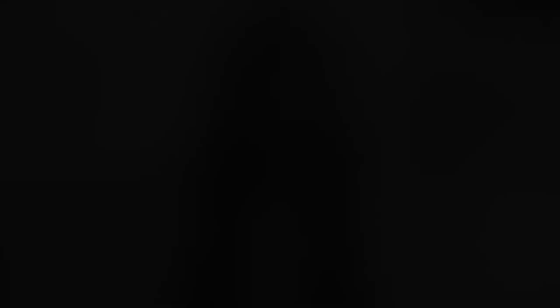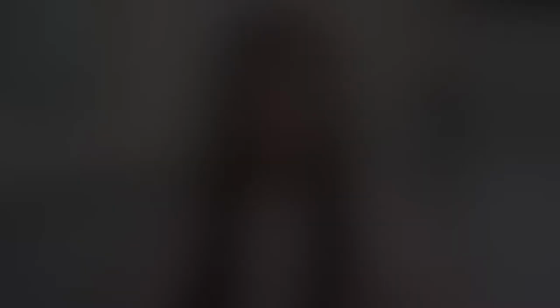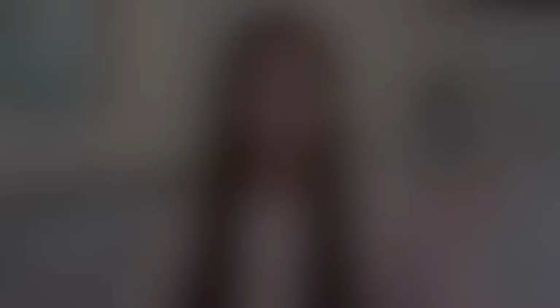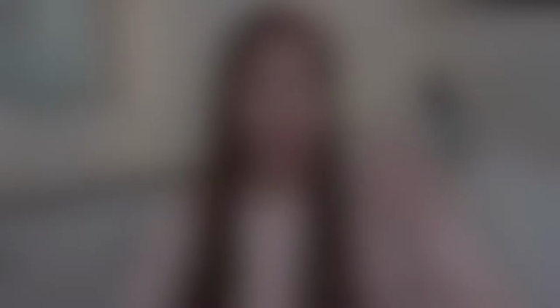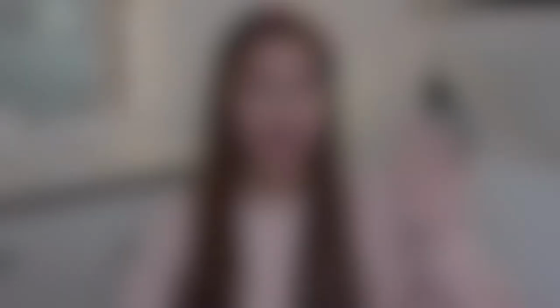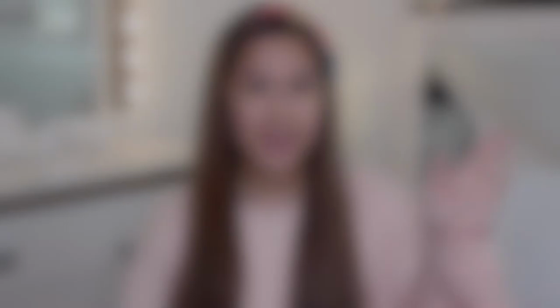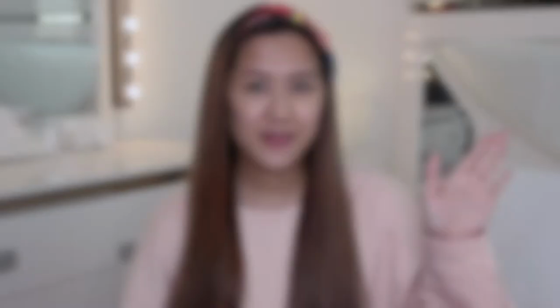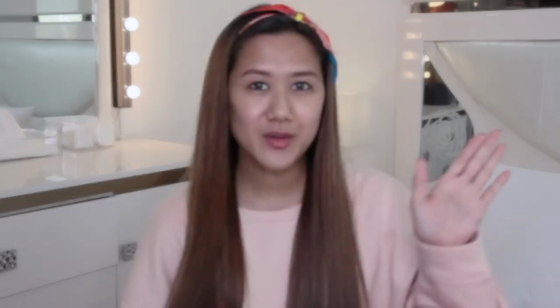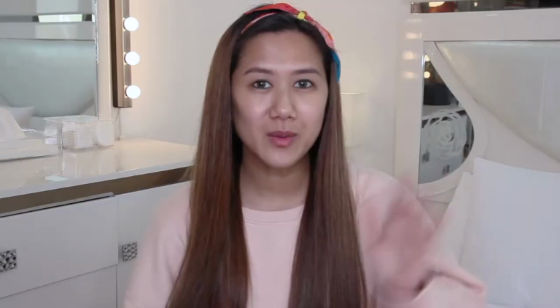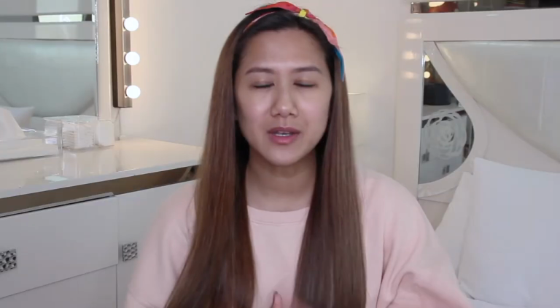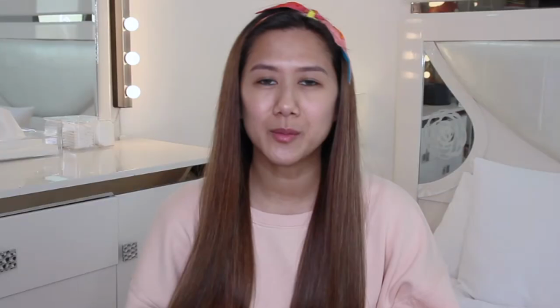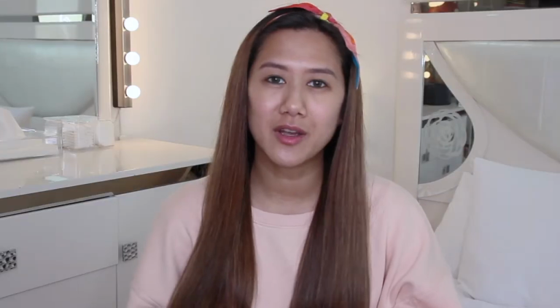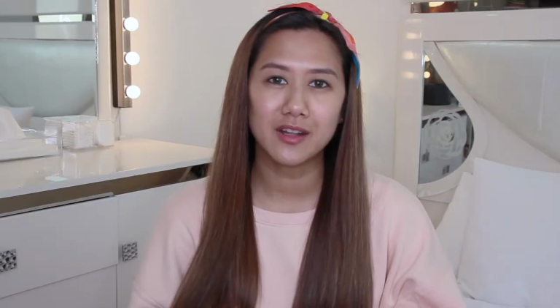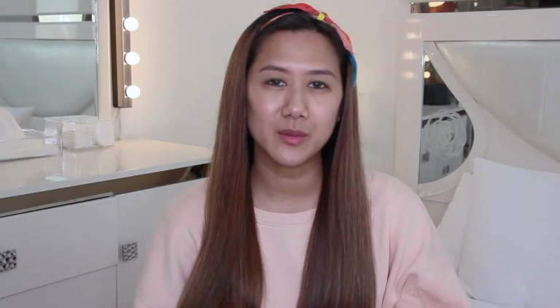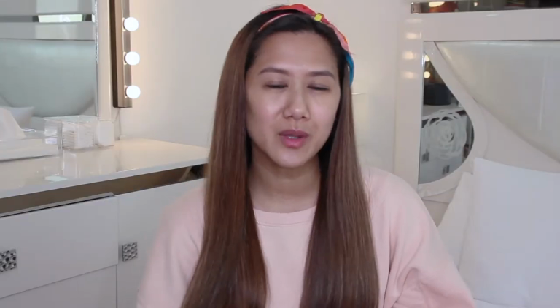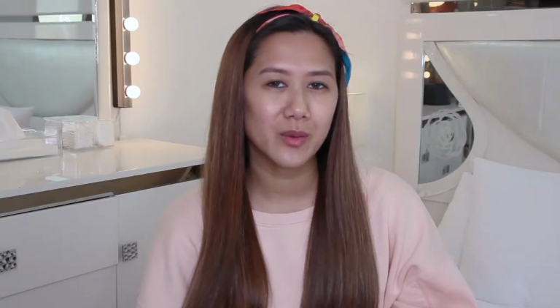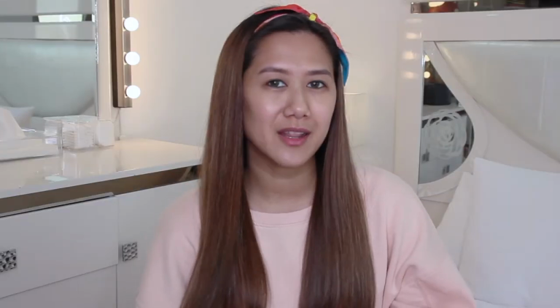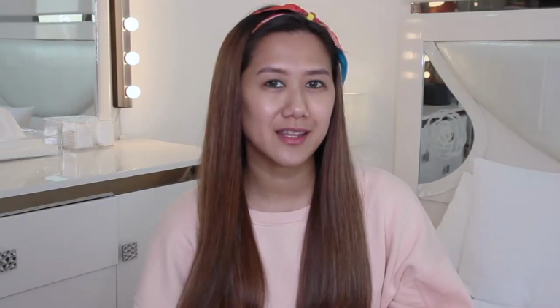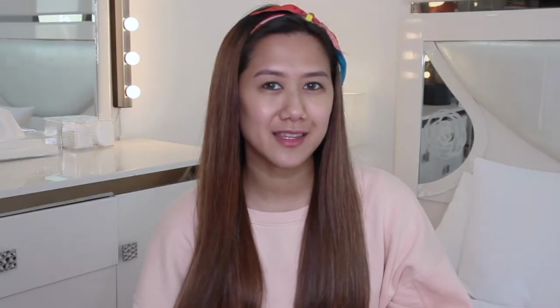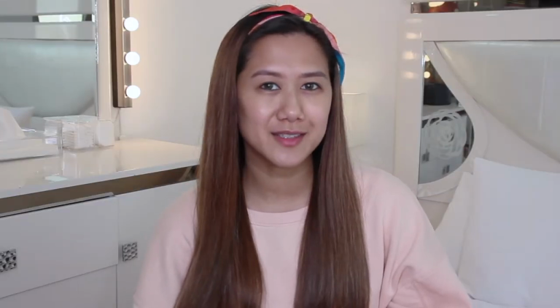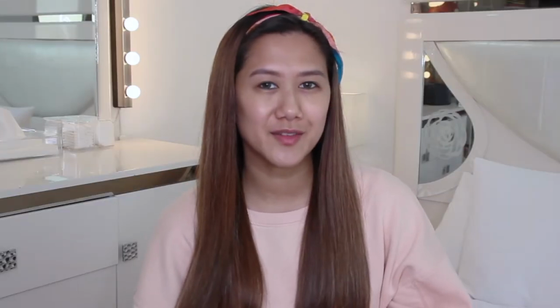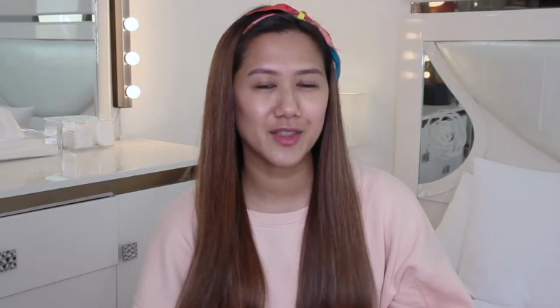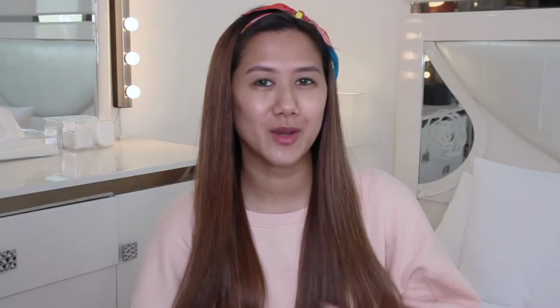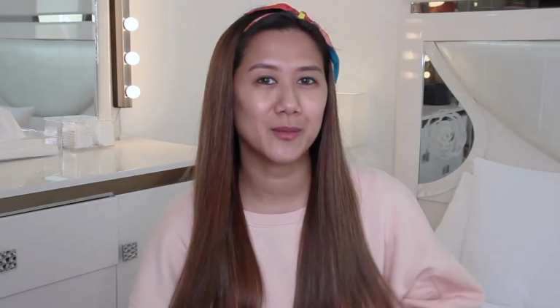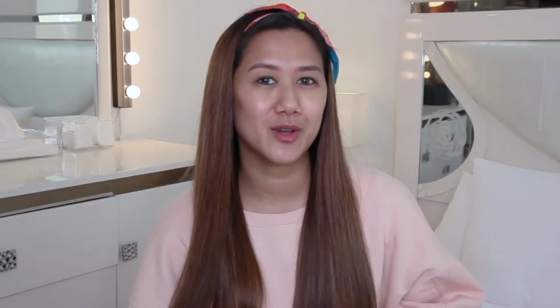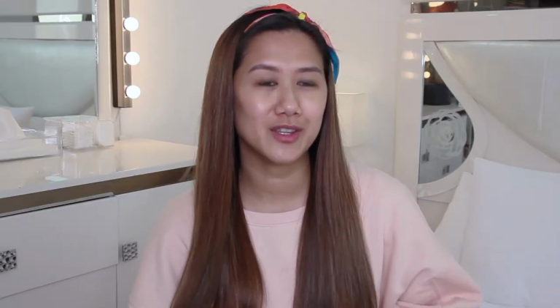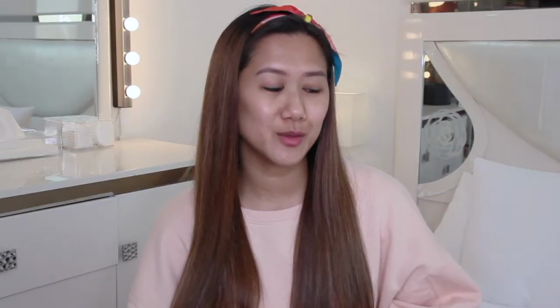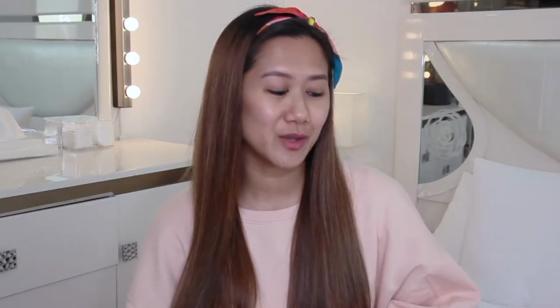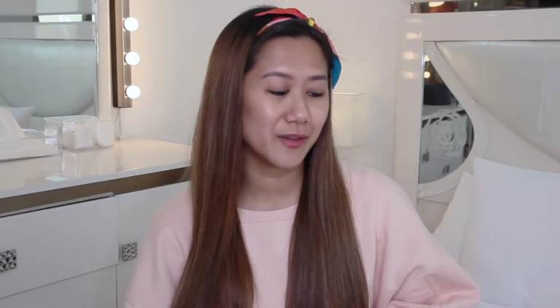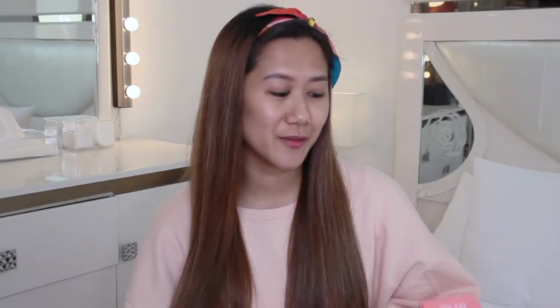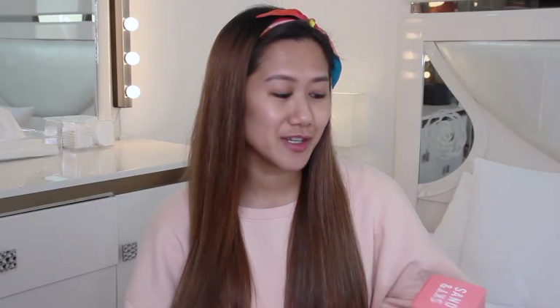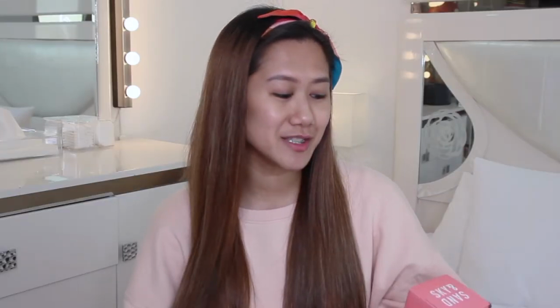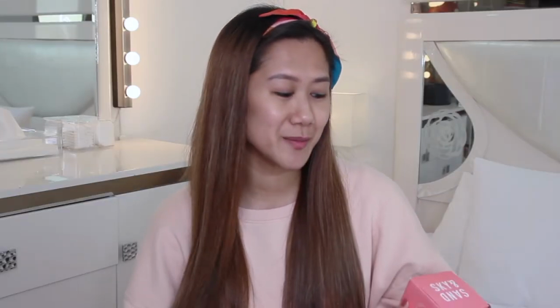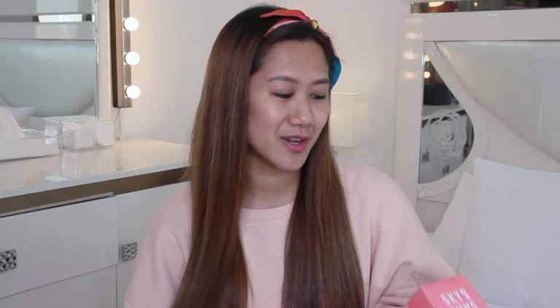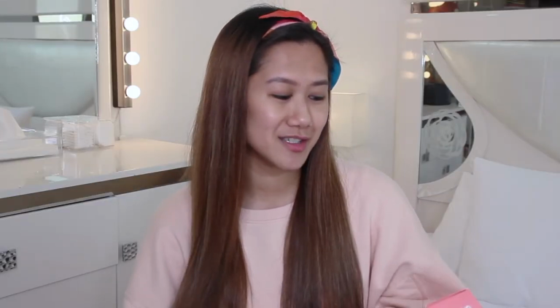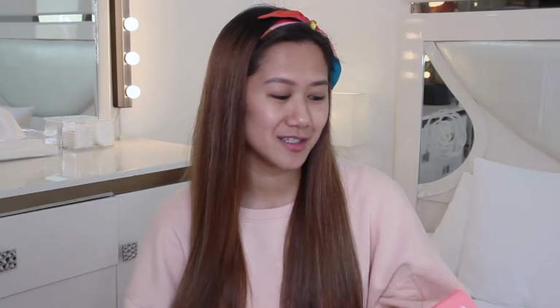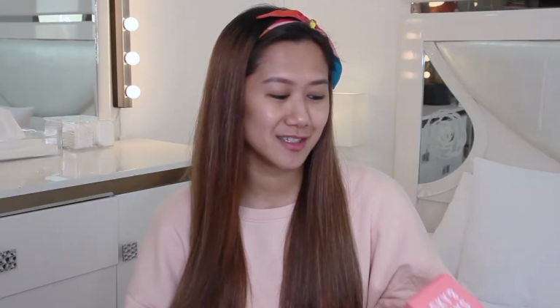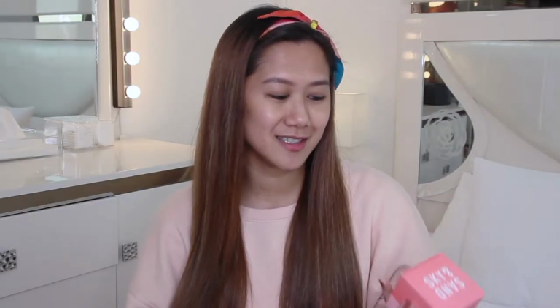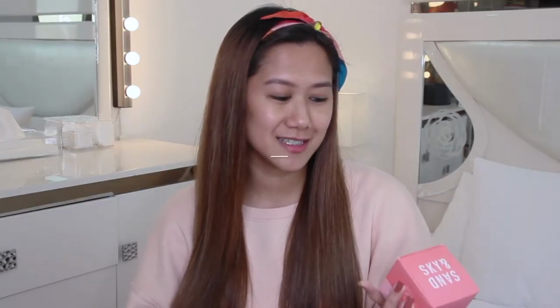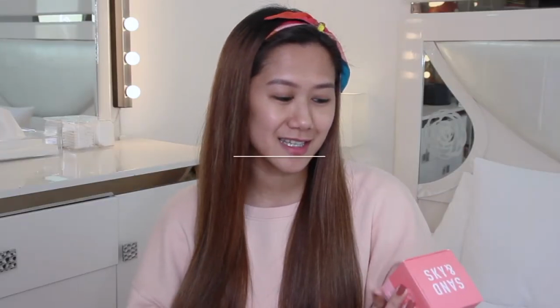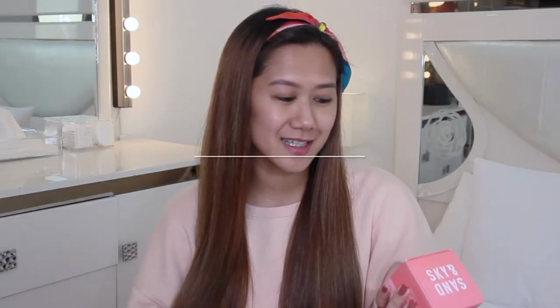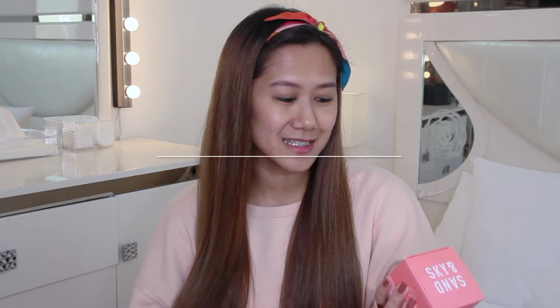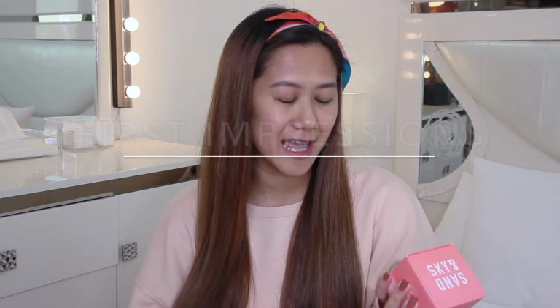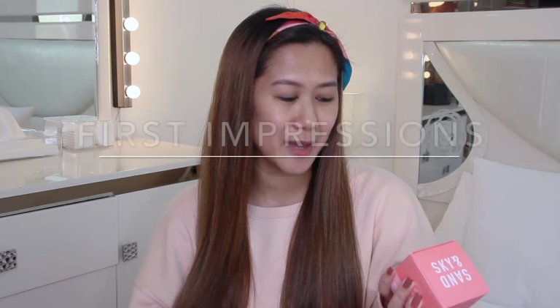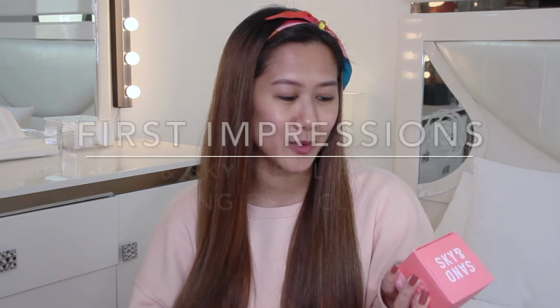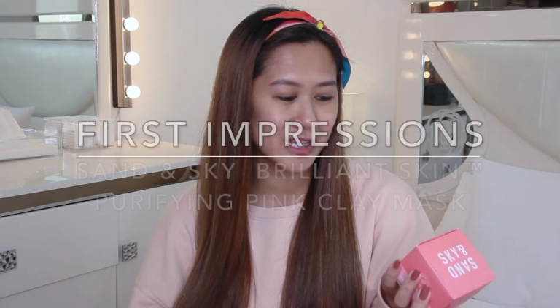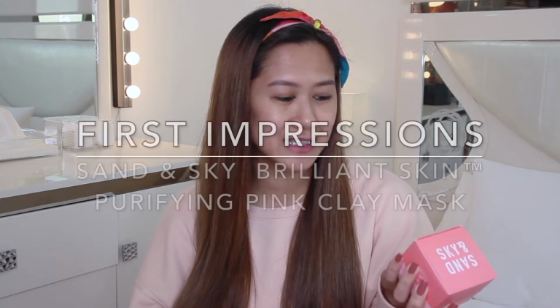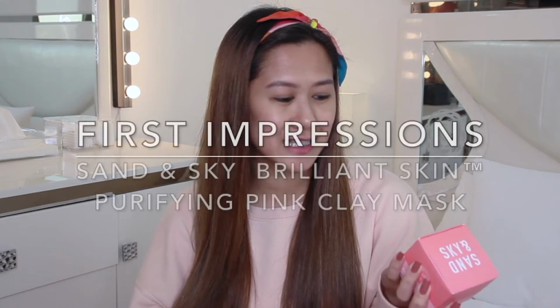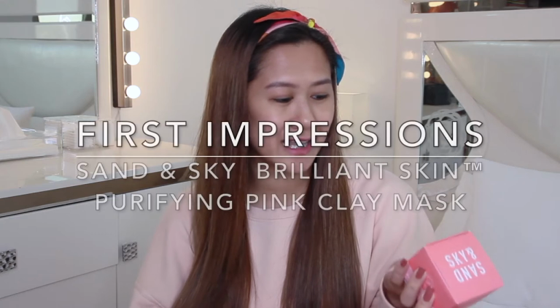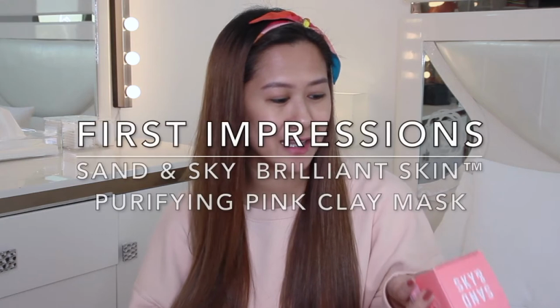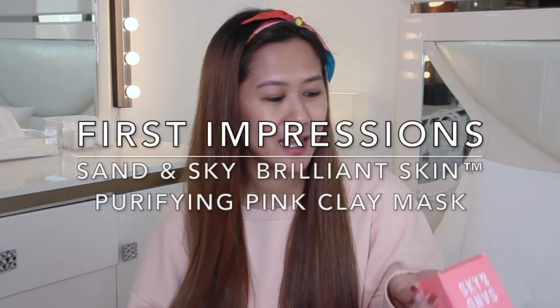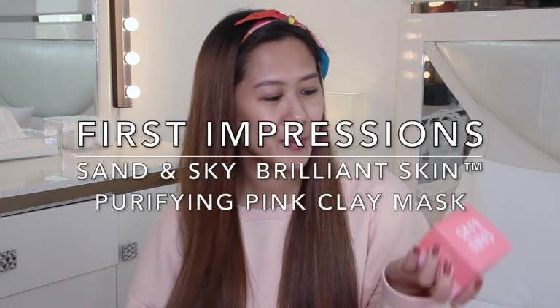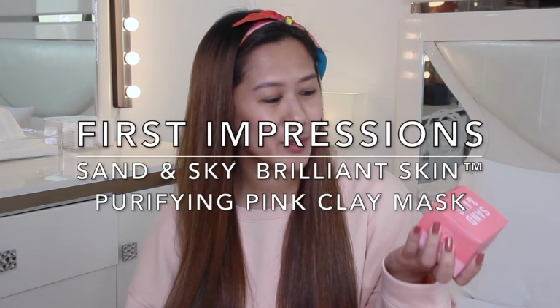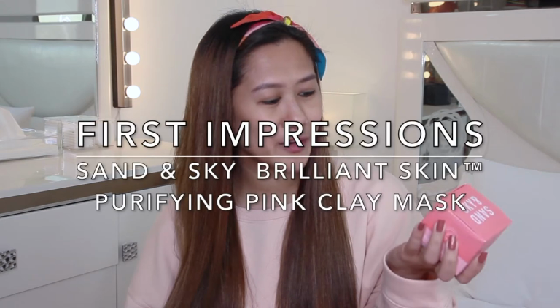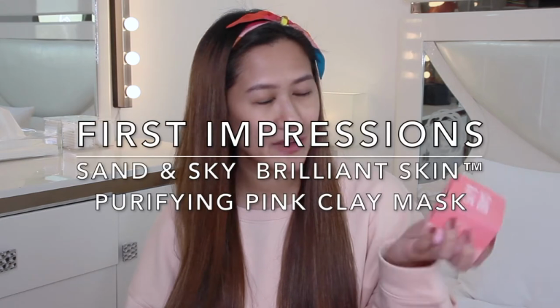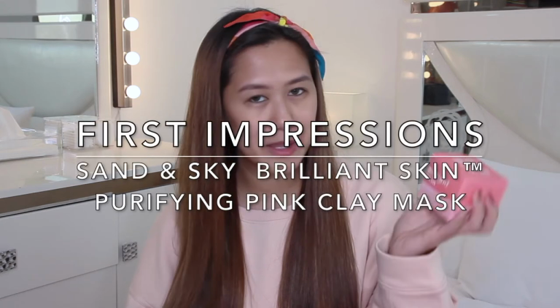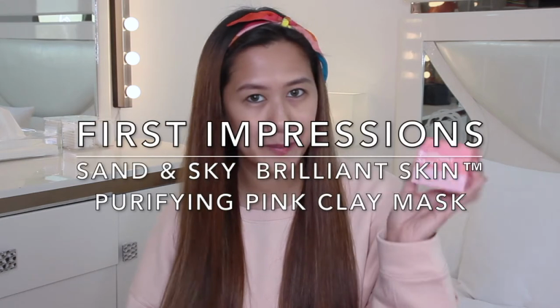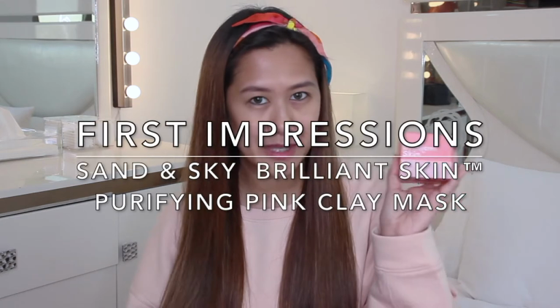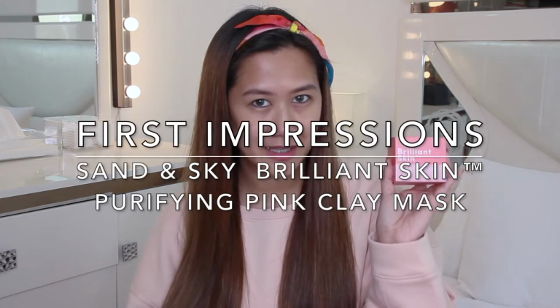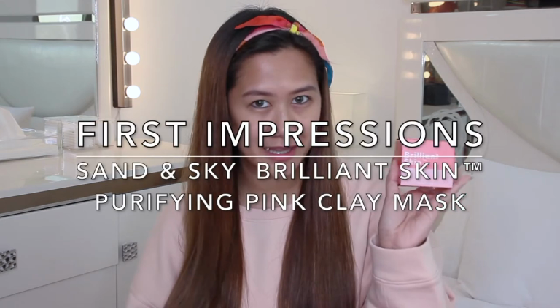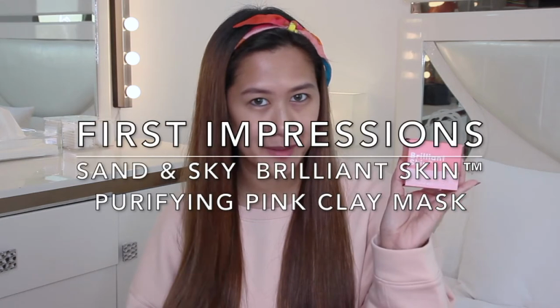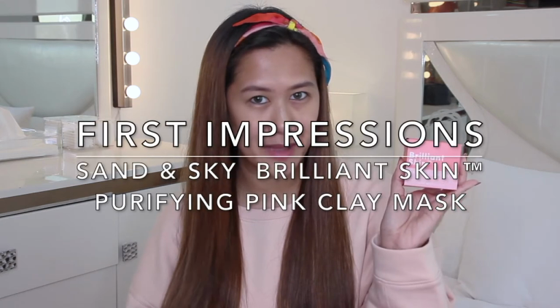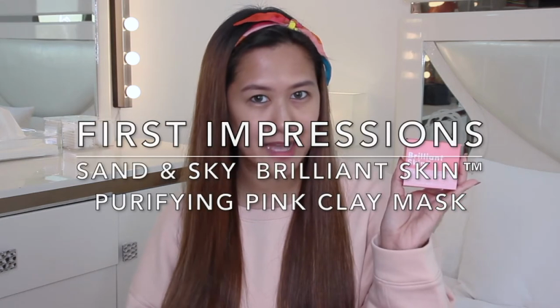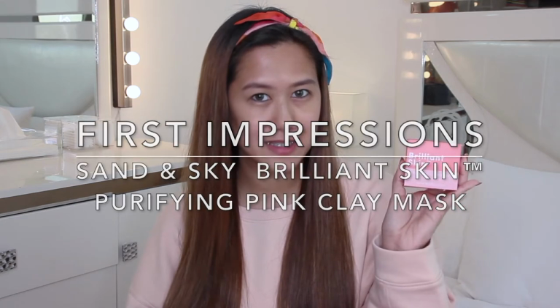Hi everyone! Hope you're all doing well. In this video, I'm going to do a first impression on the Sun and Sky Brilliant Skin Purify Pink Clay Mask.